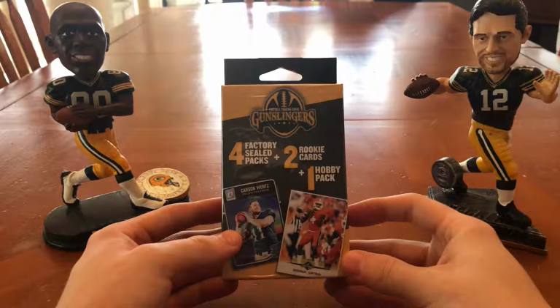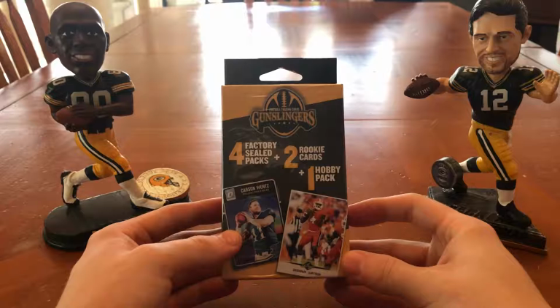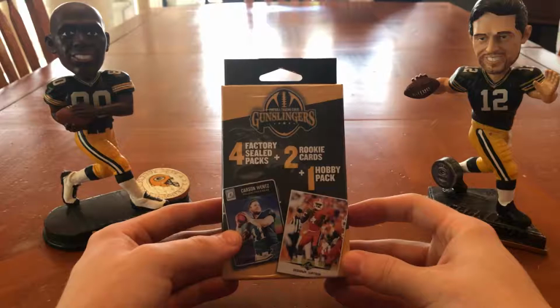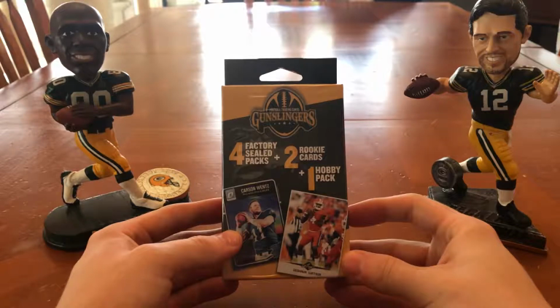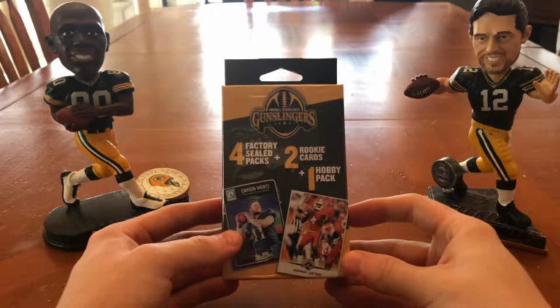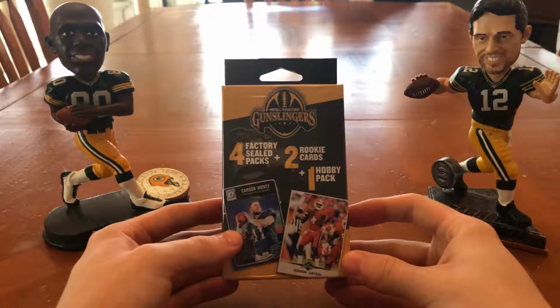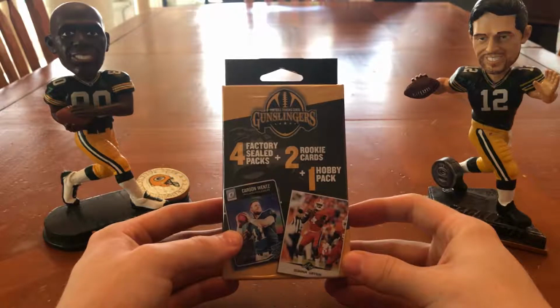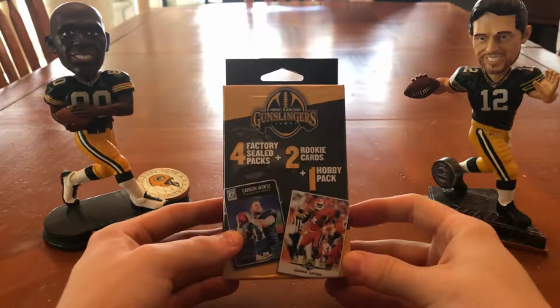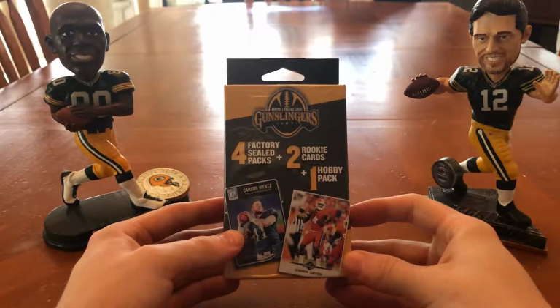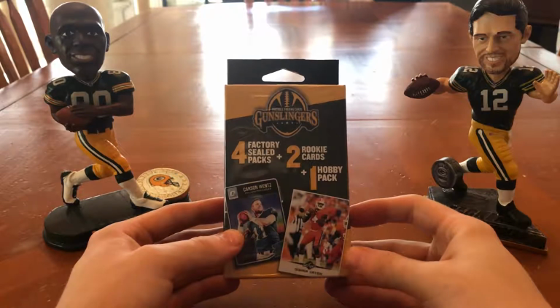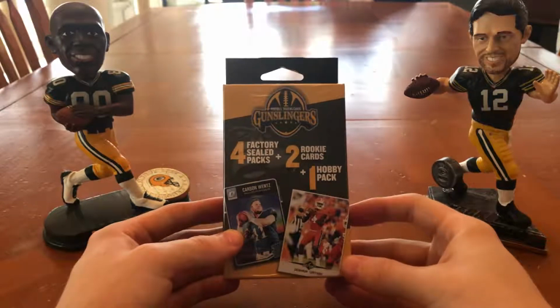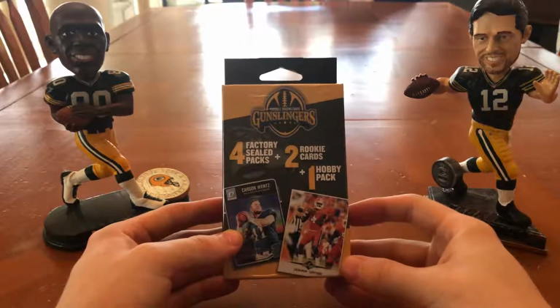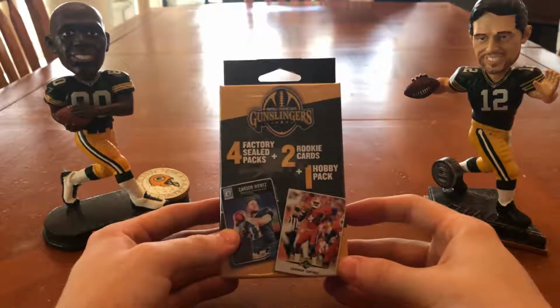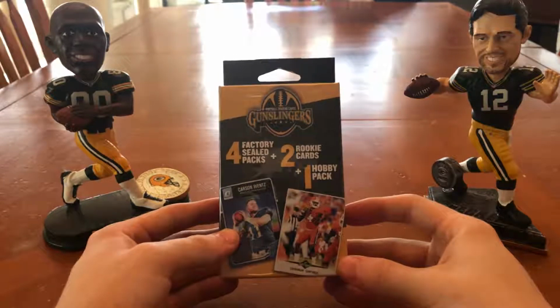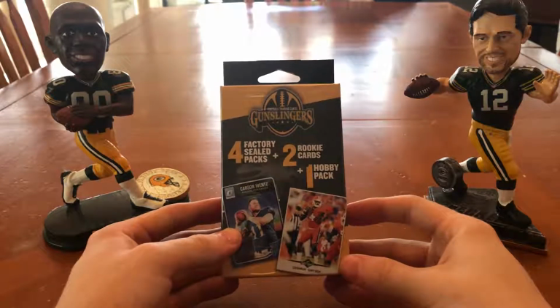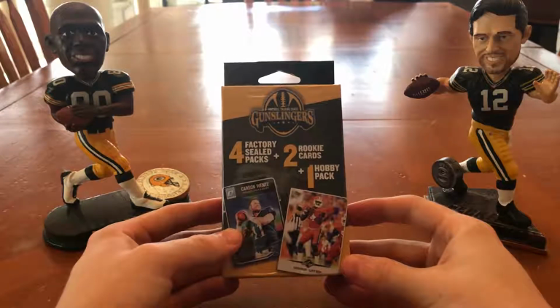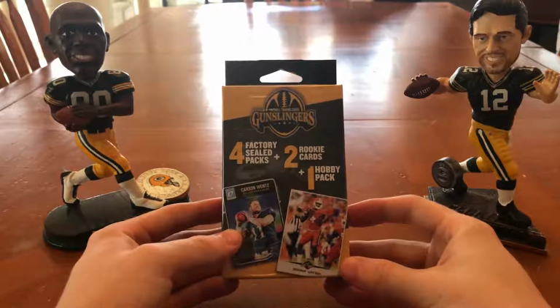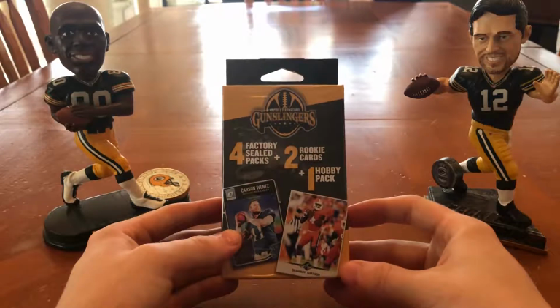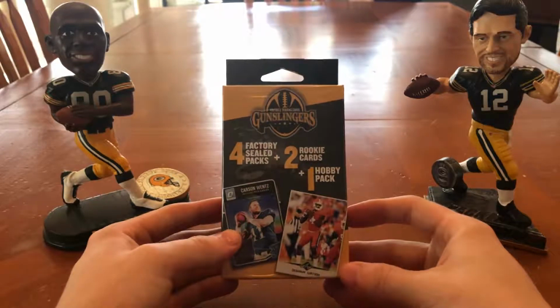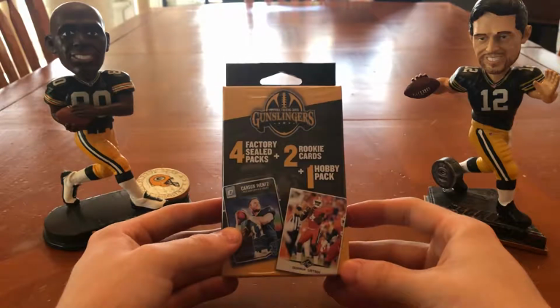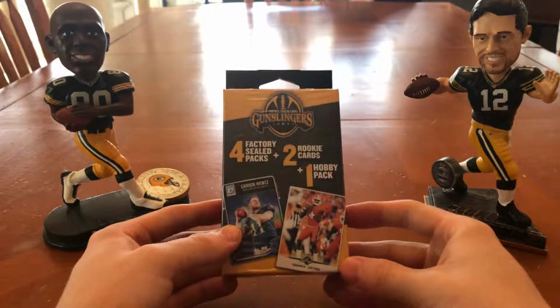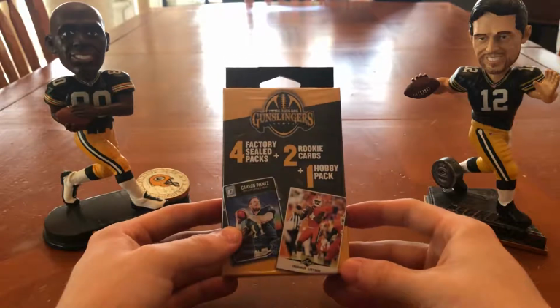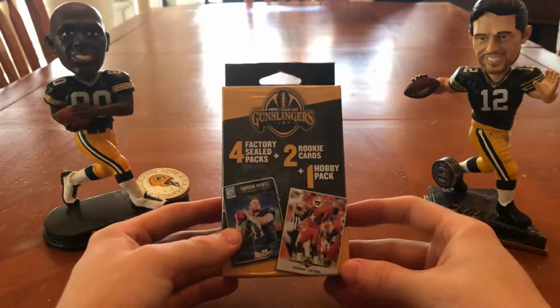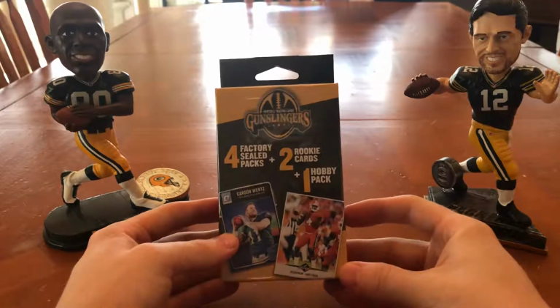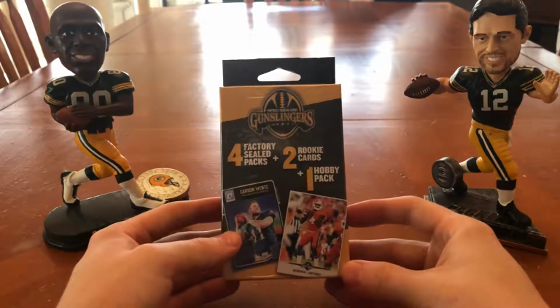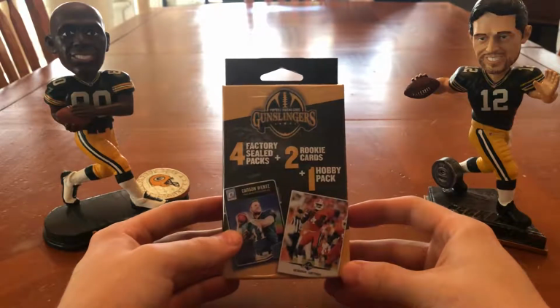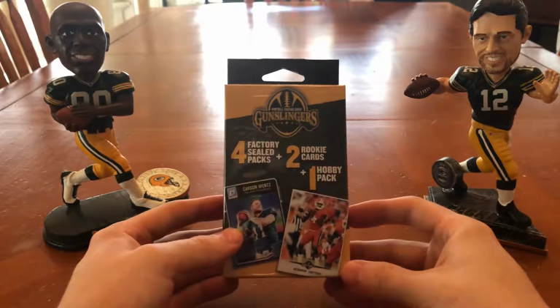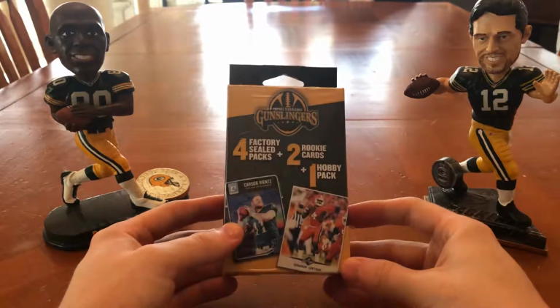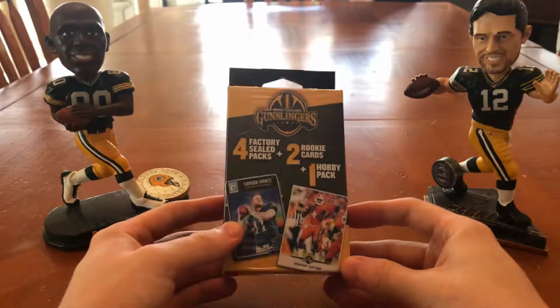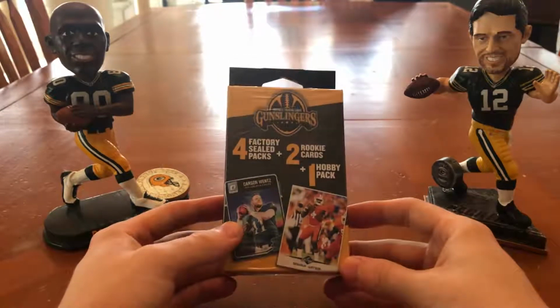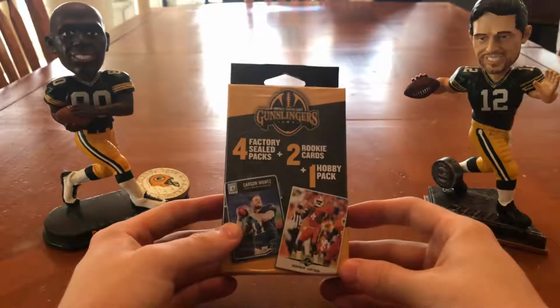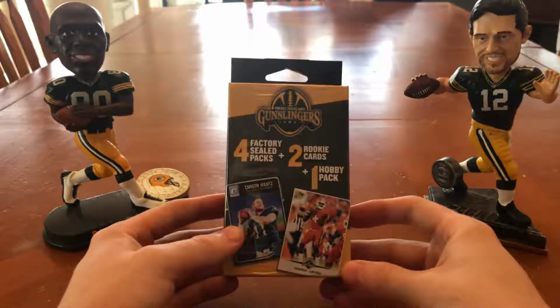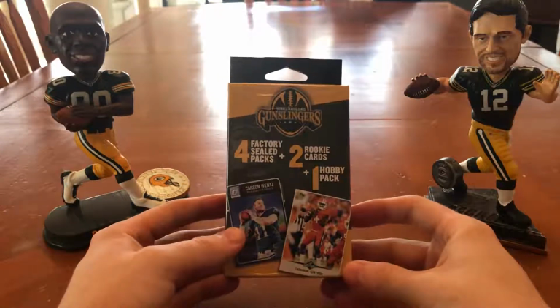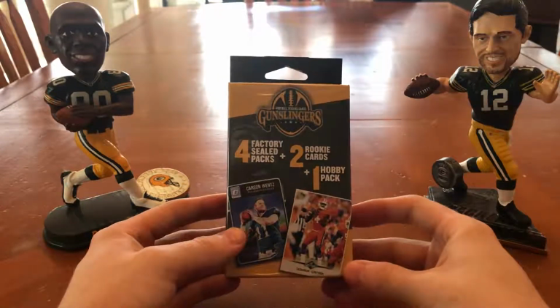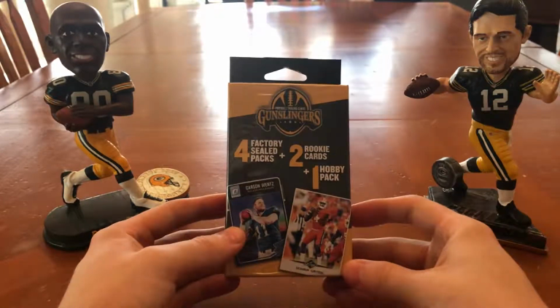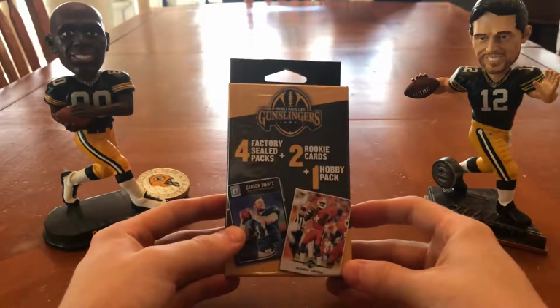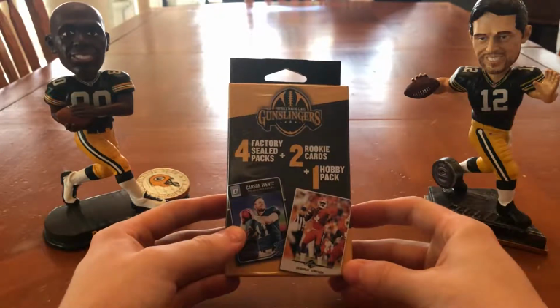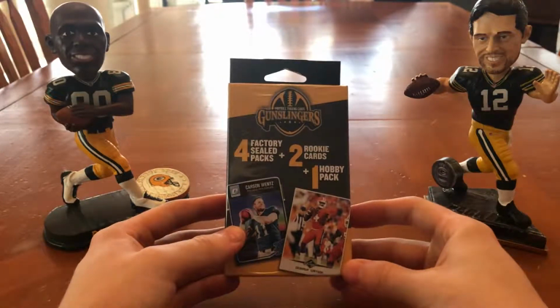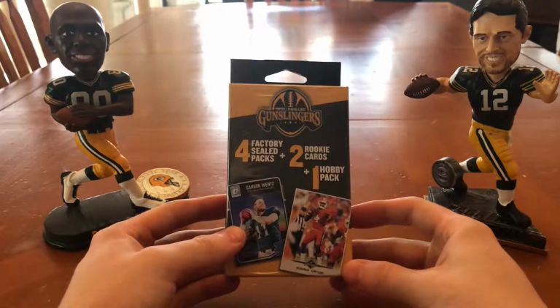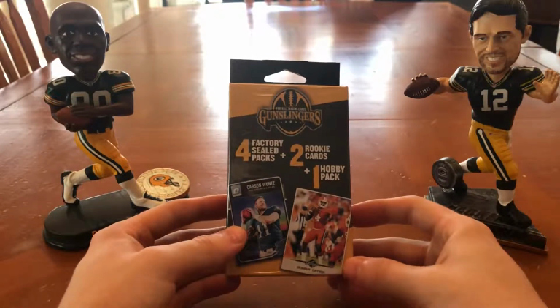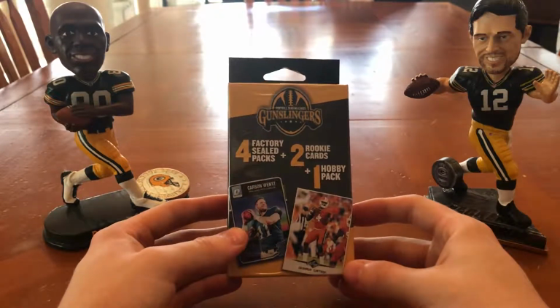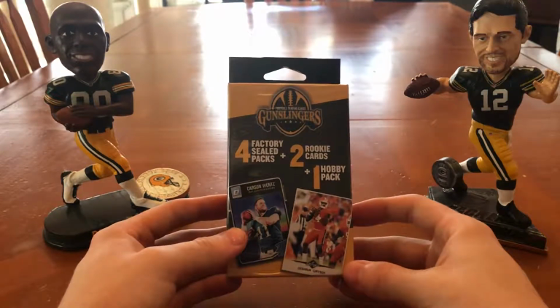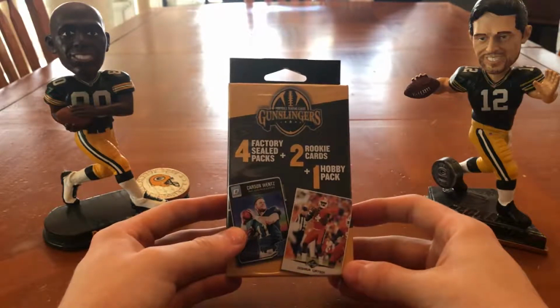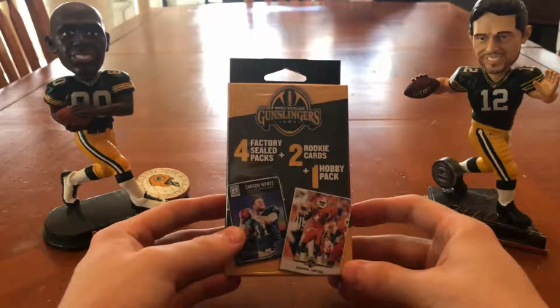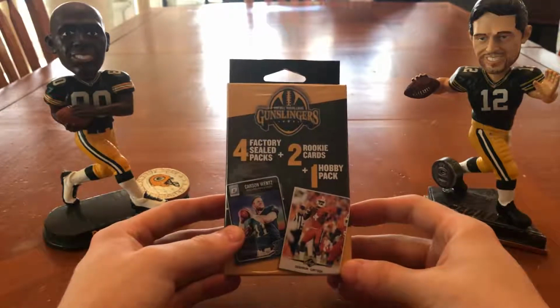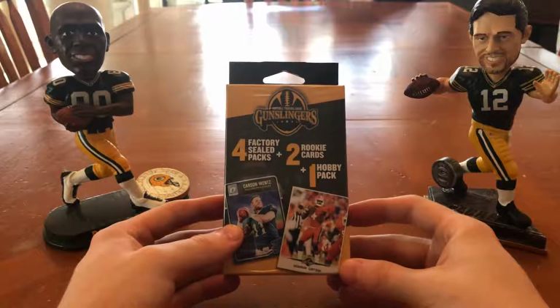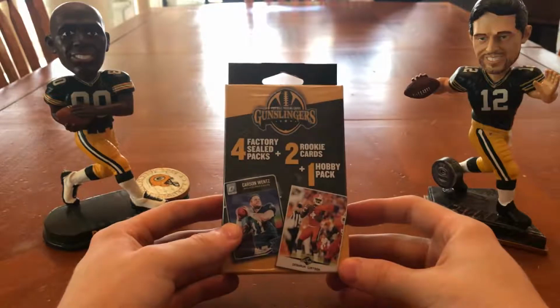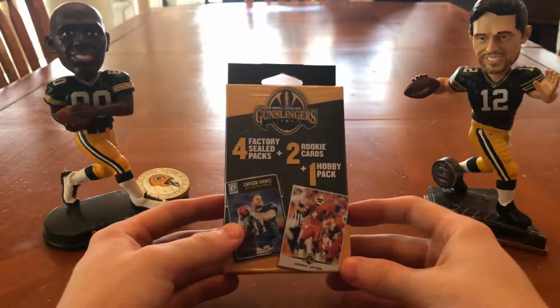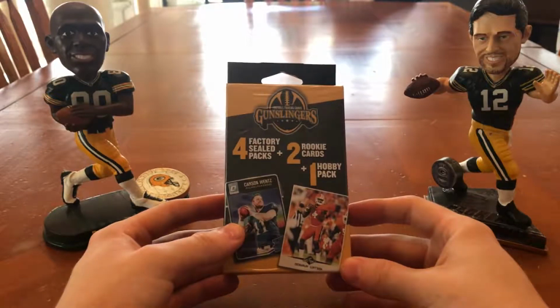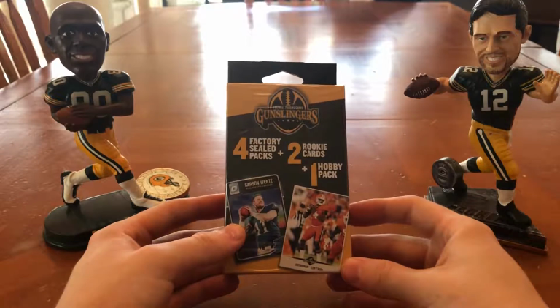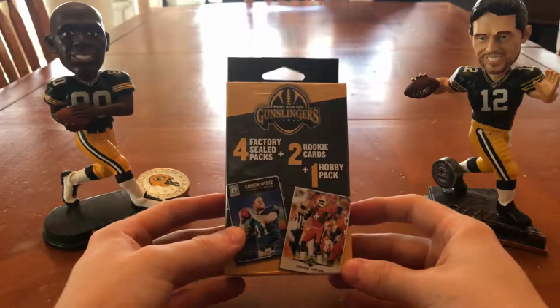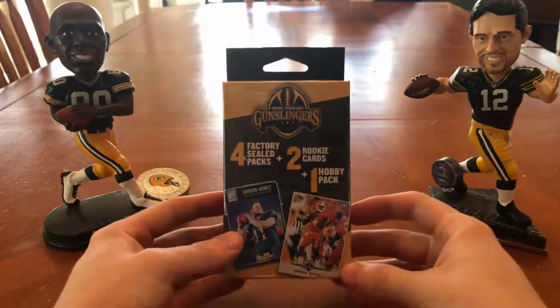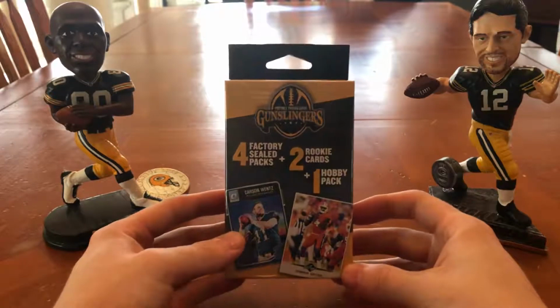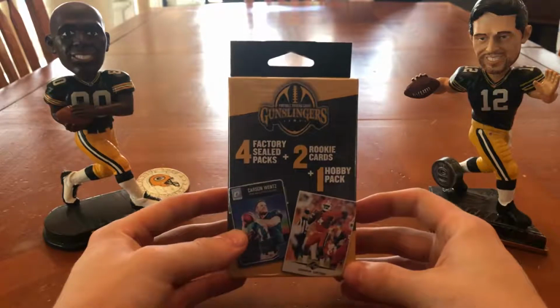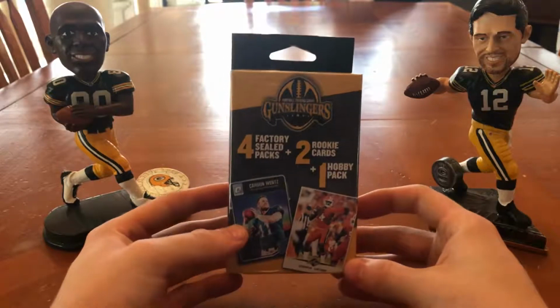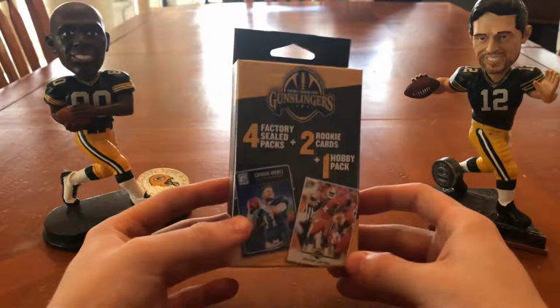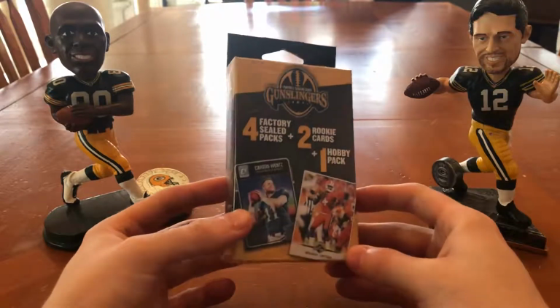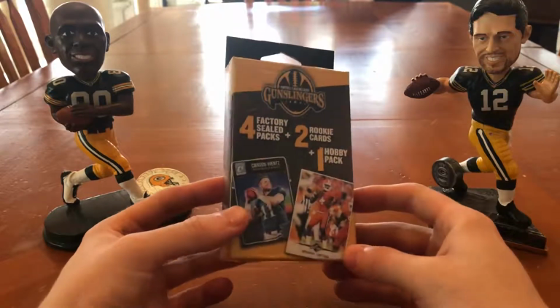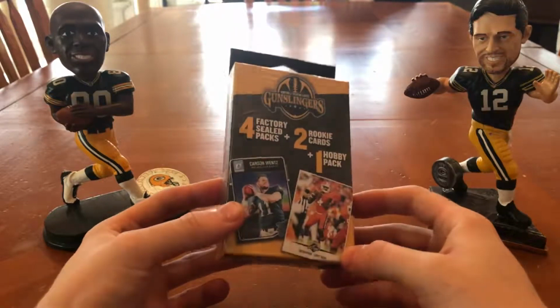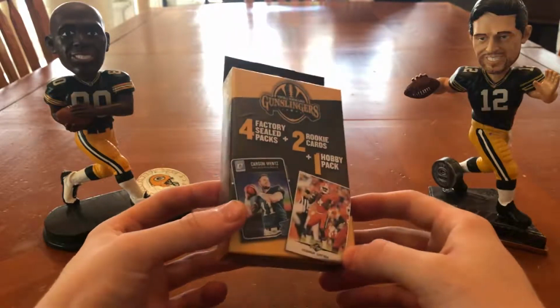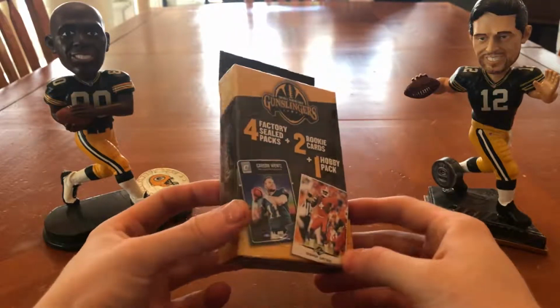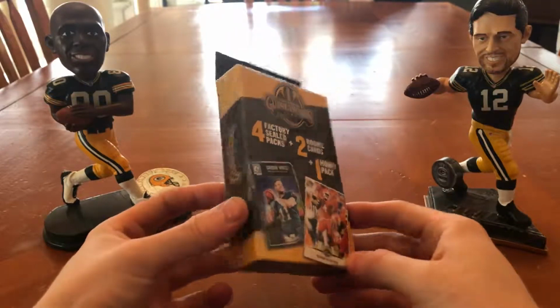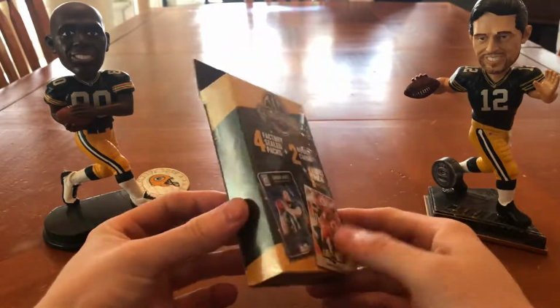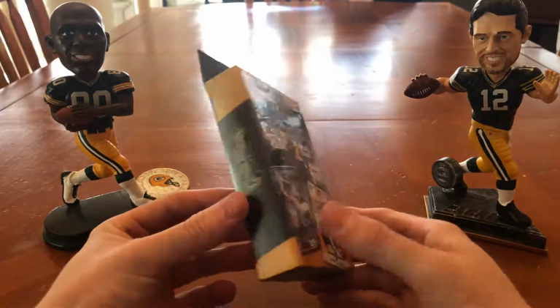Hey everybody, it's Brett from Card Fever and we're back again with a special little video.